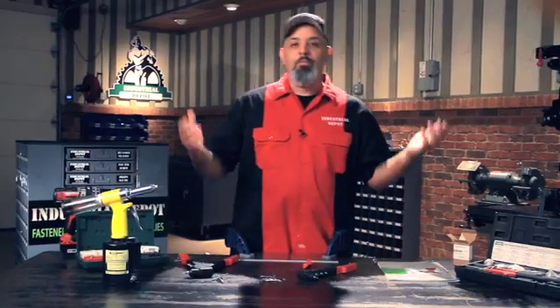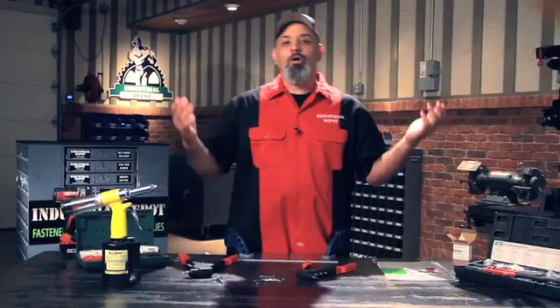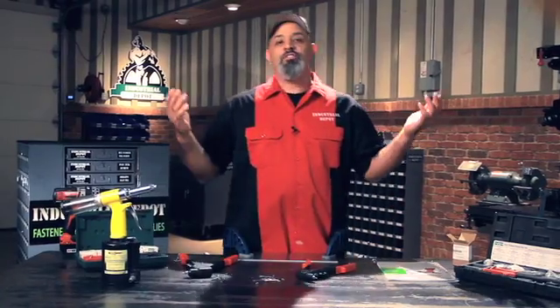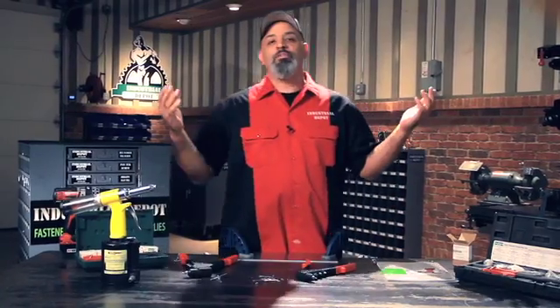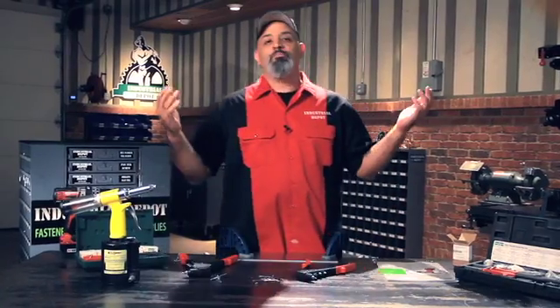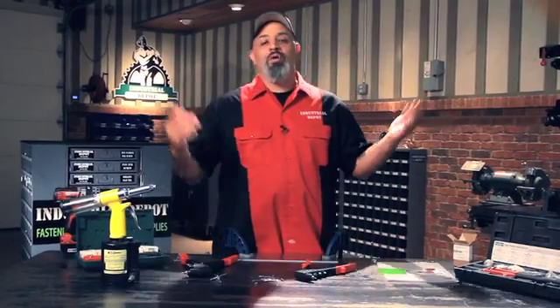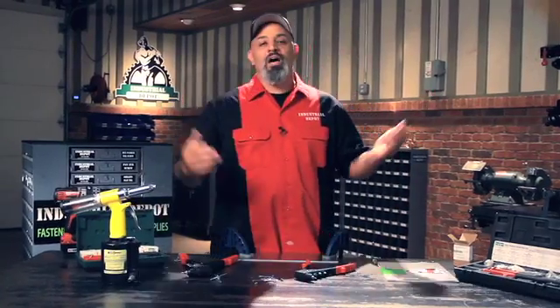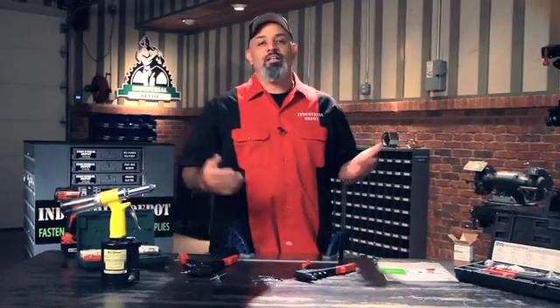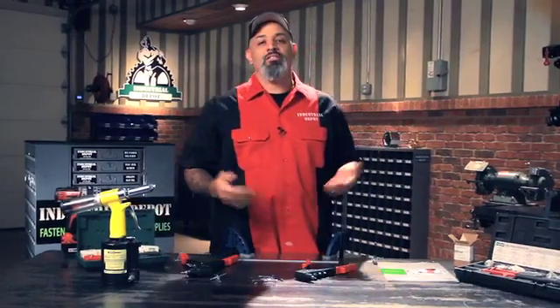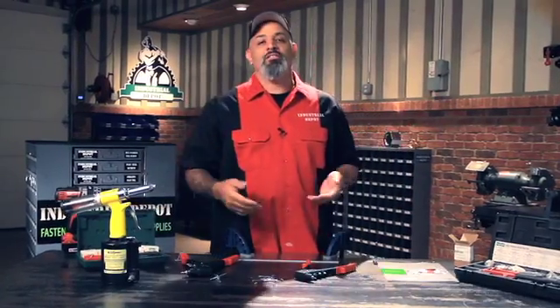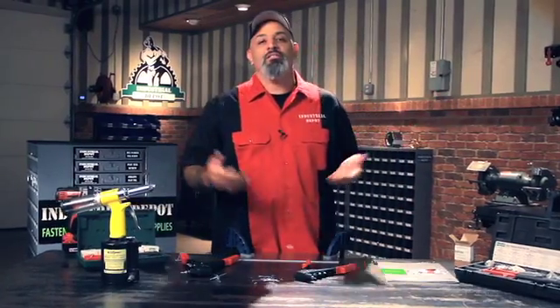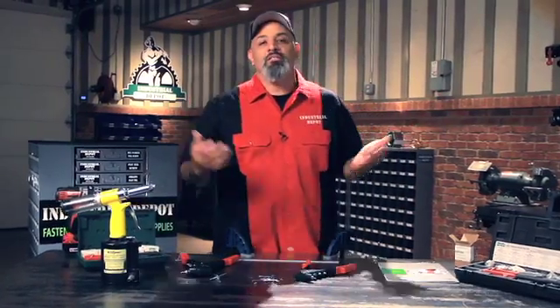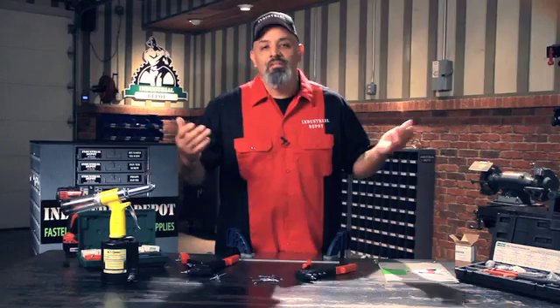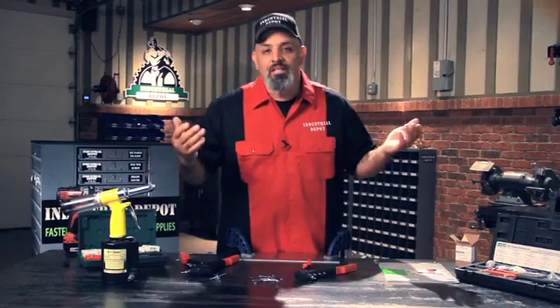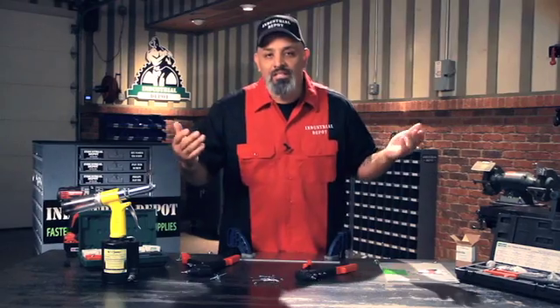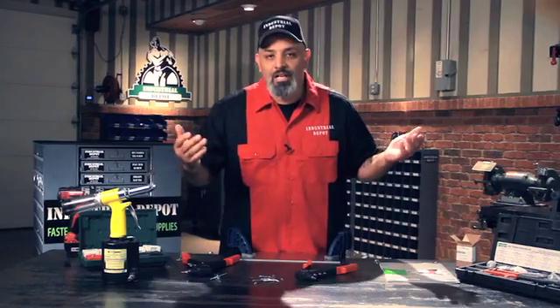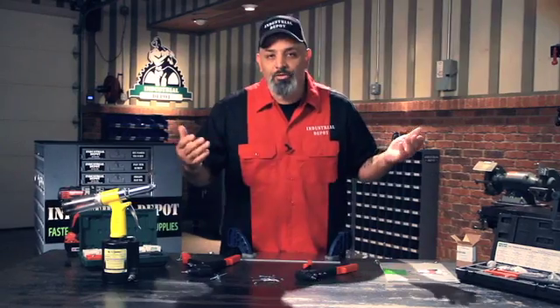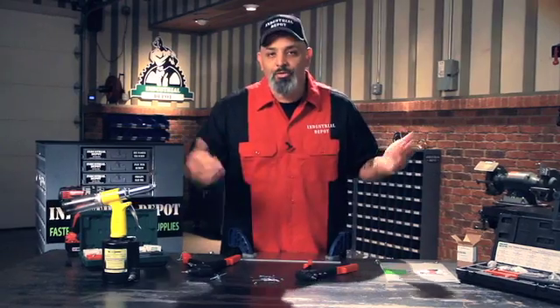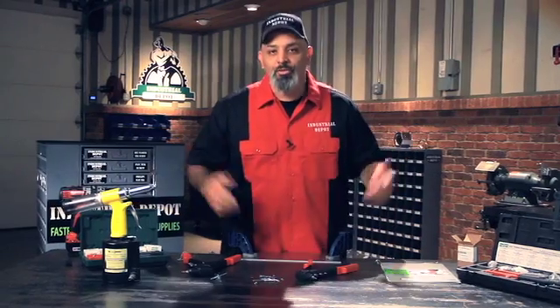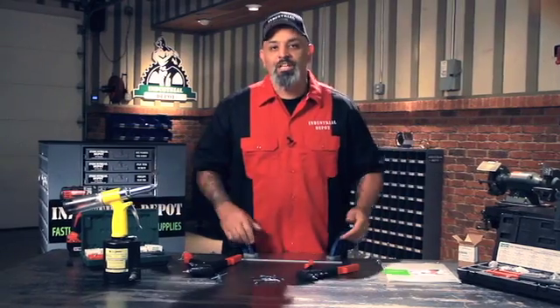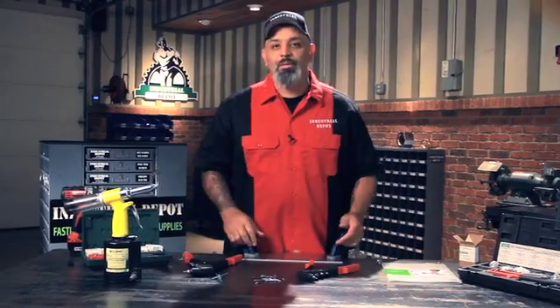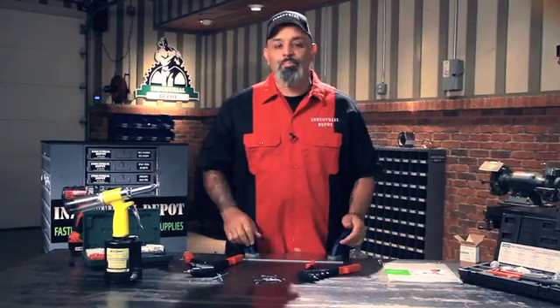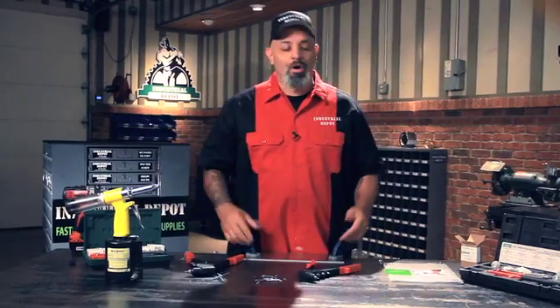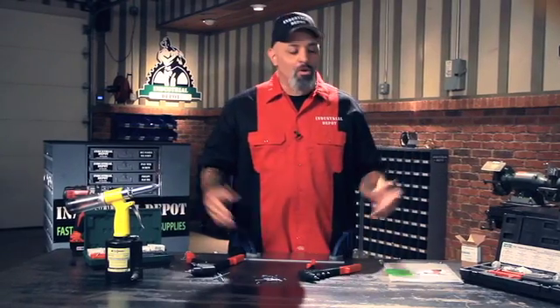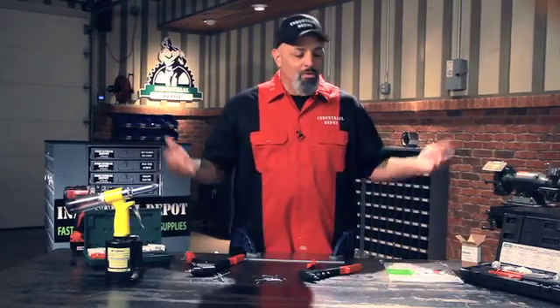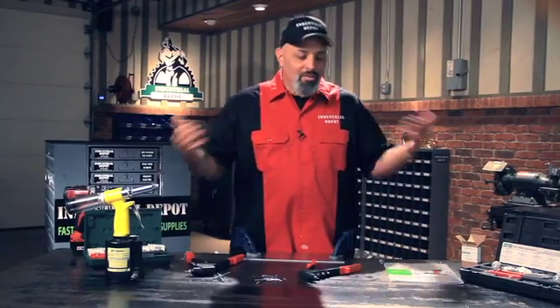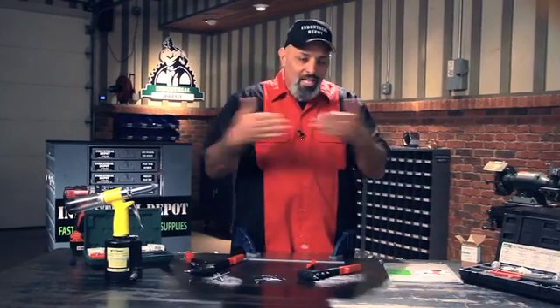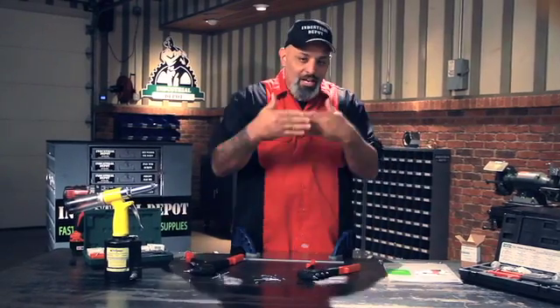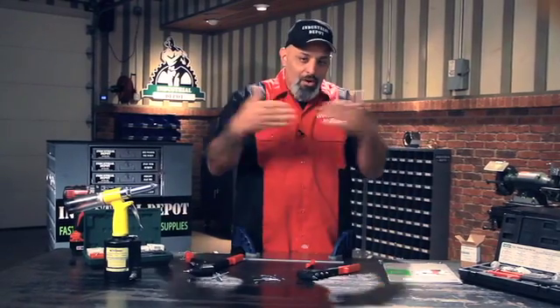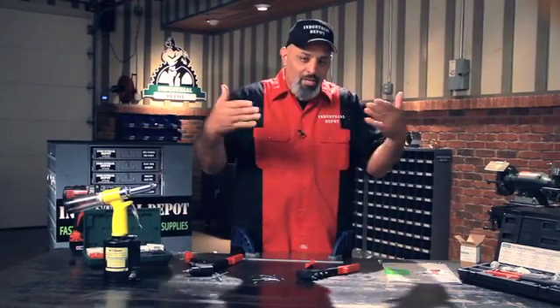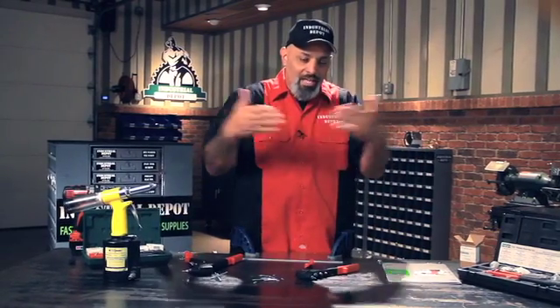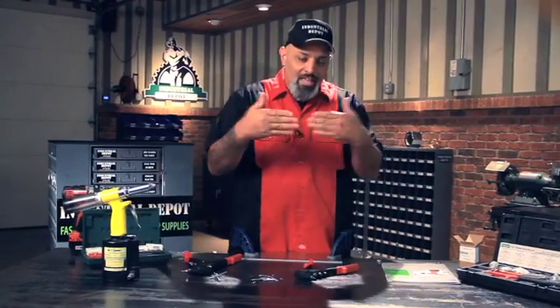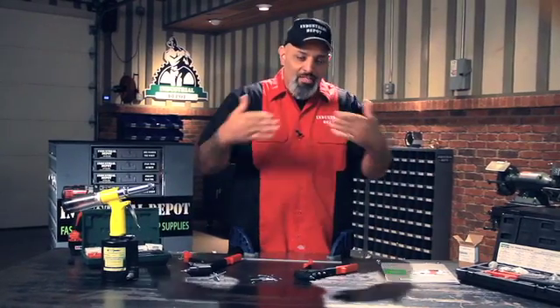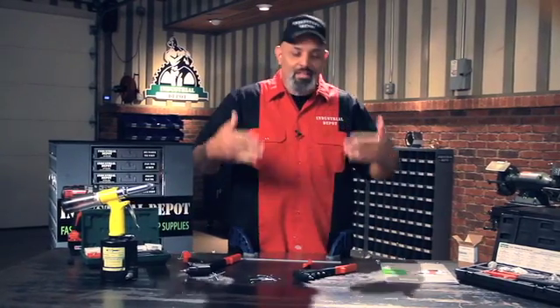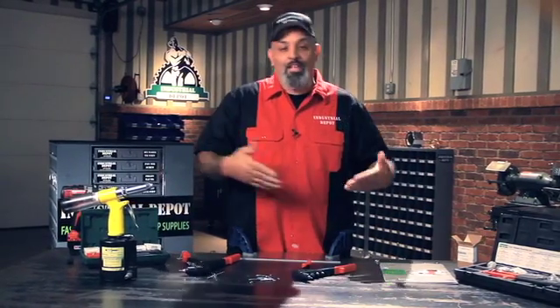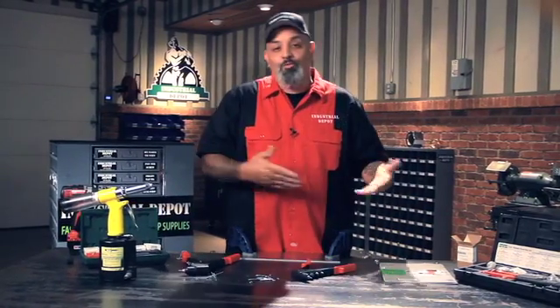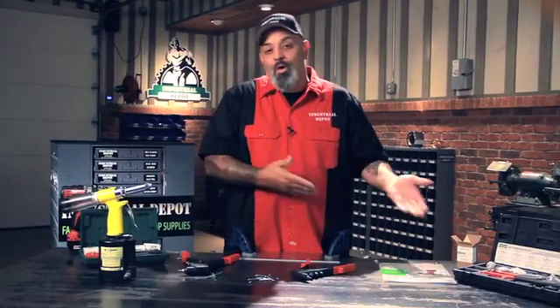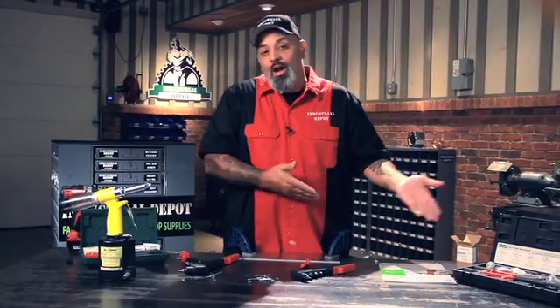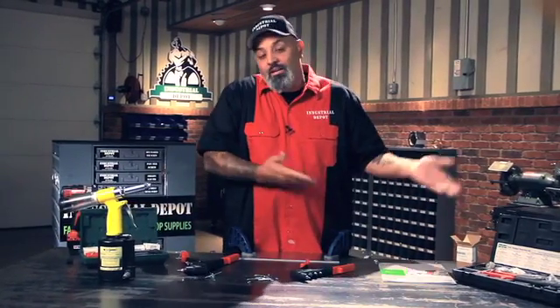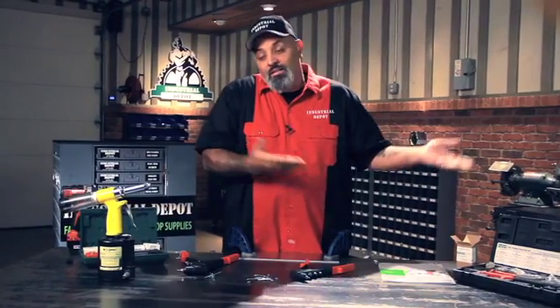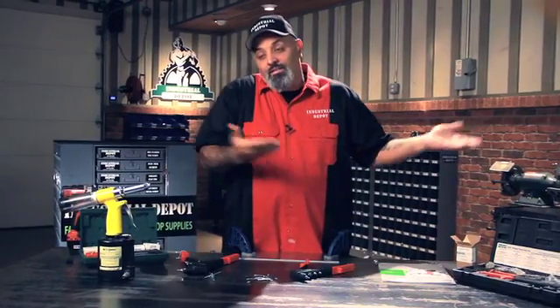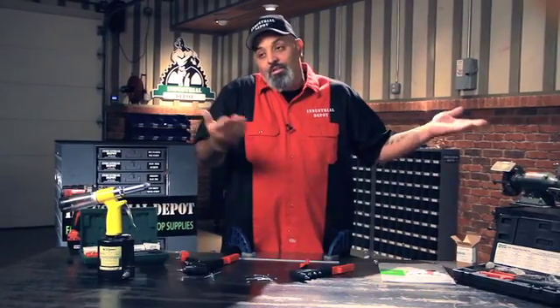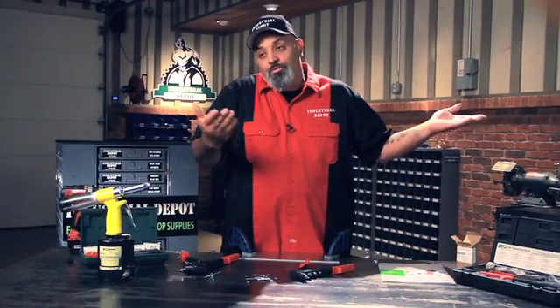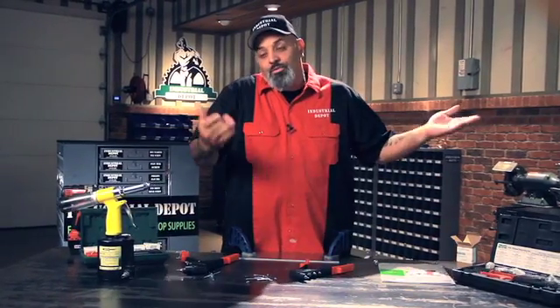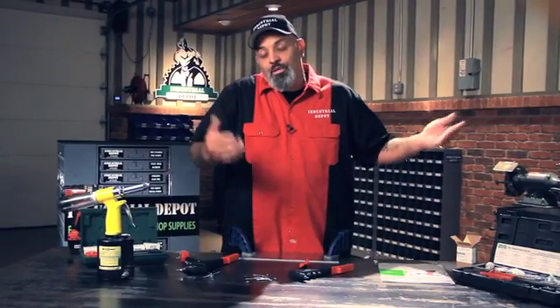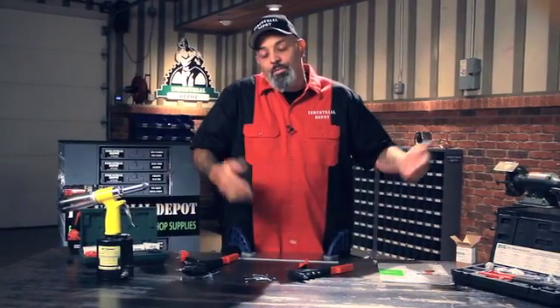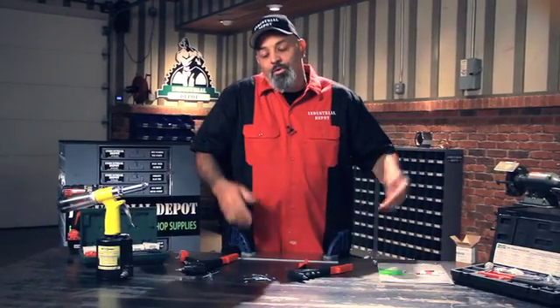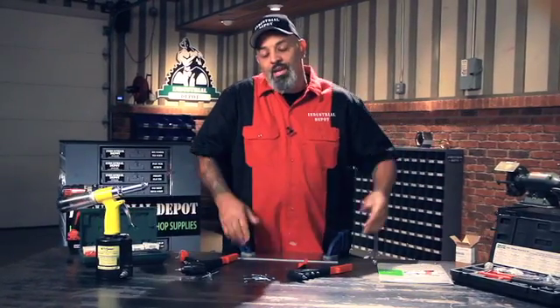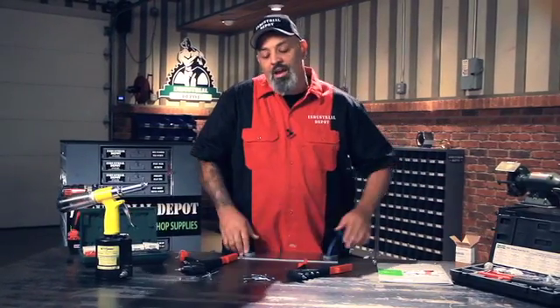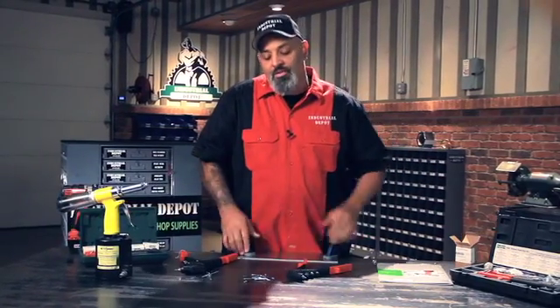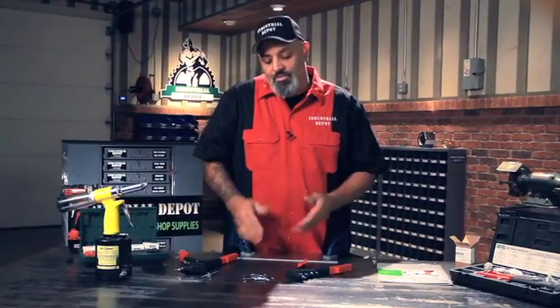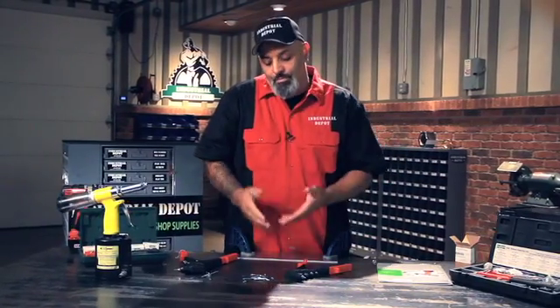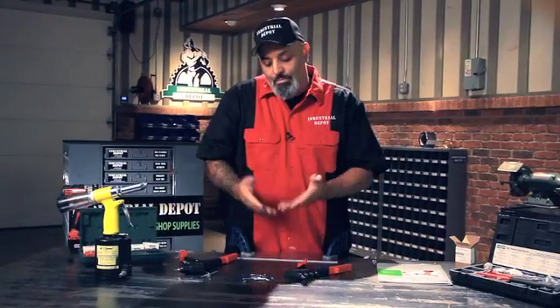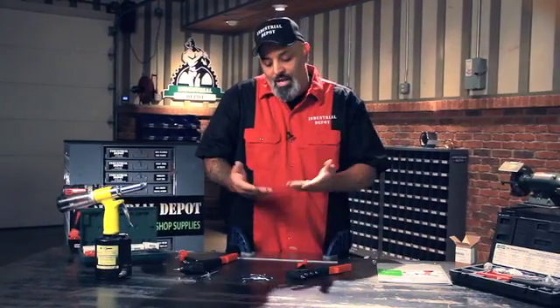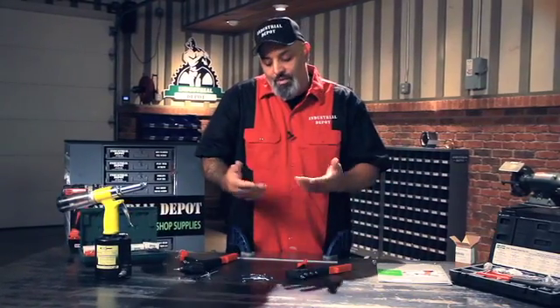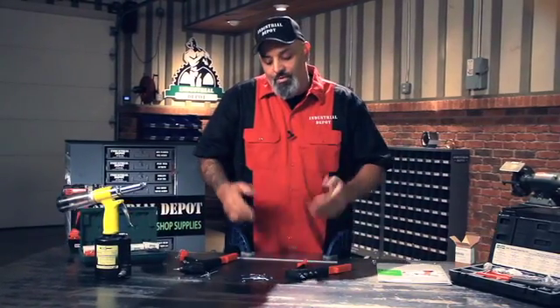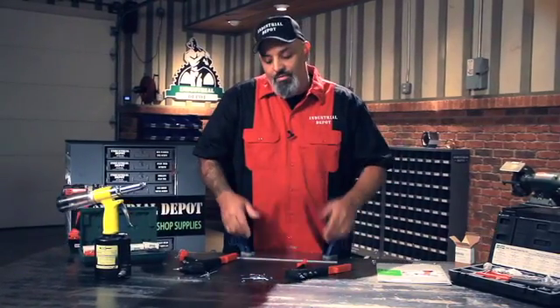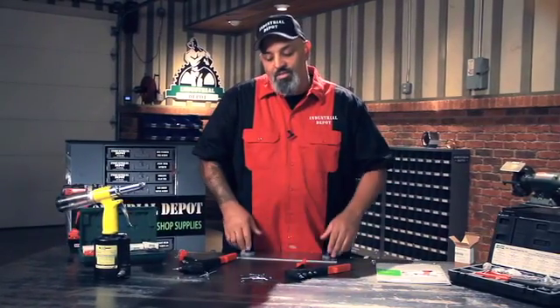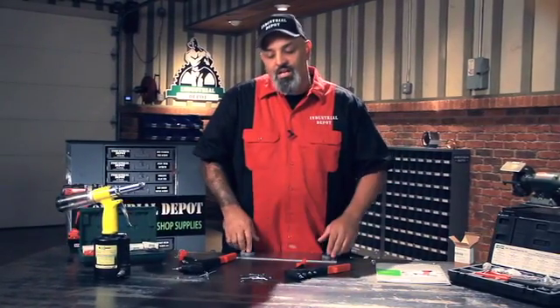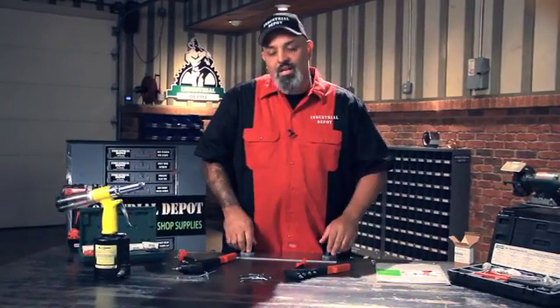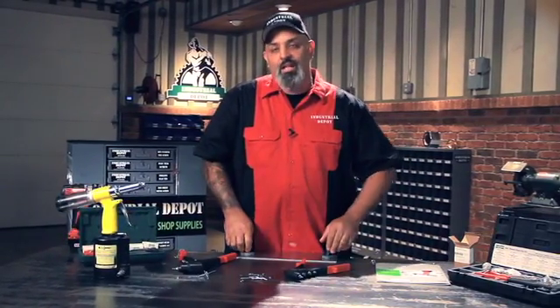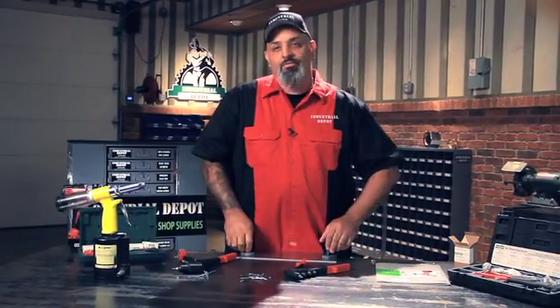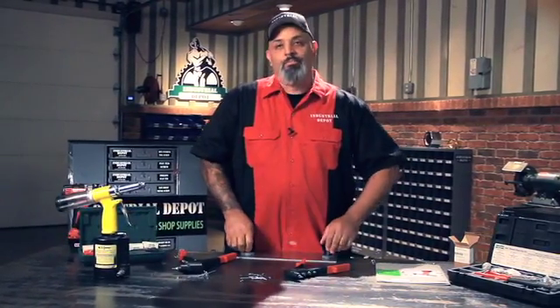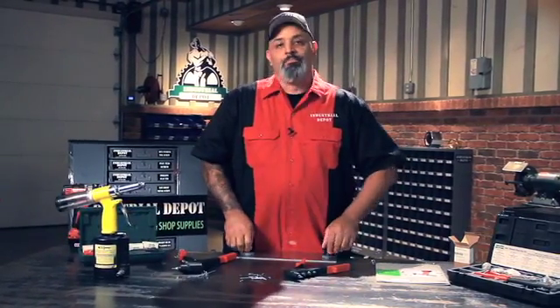Marston products, Industrial Depot — they go together, that's why Industrial Depot carries them. Blind rivets, gotta love them.